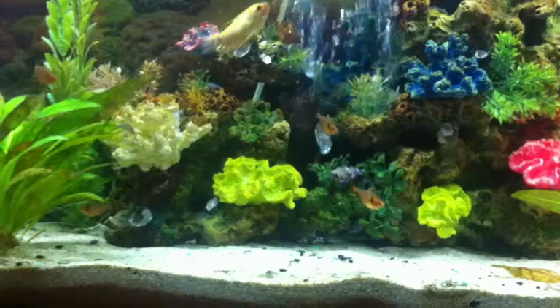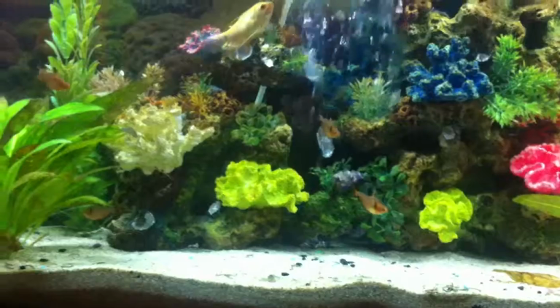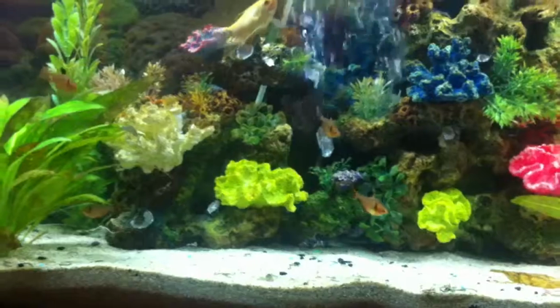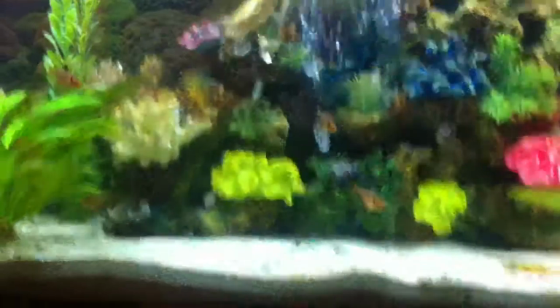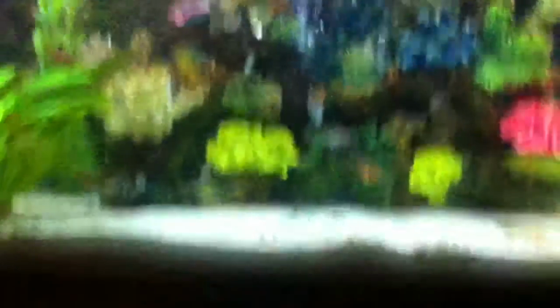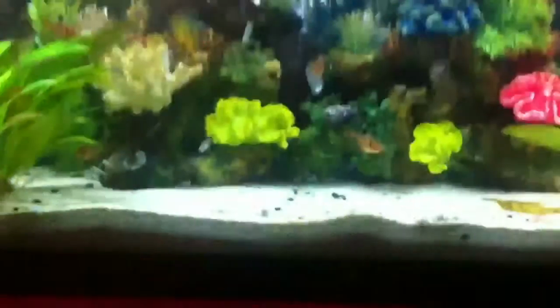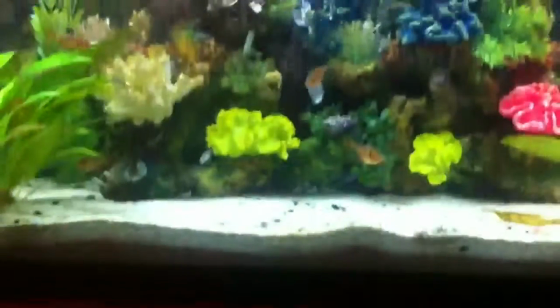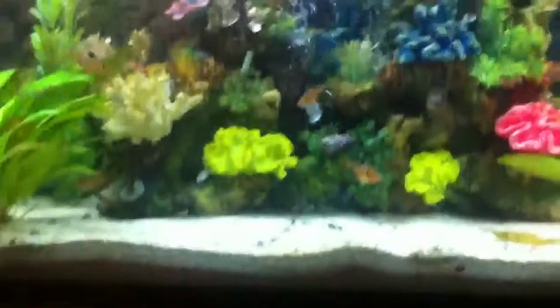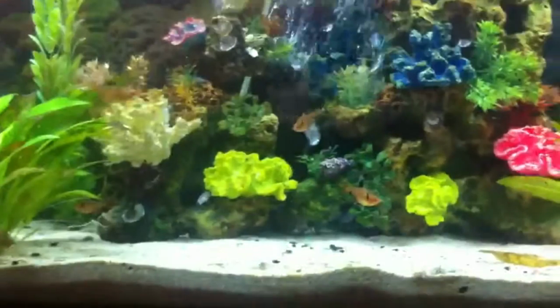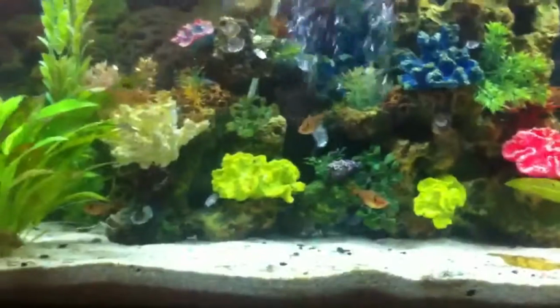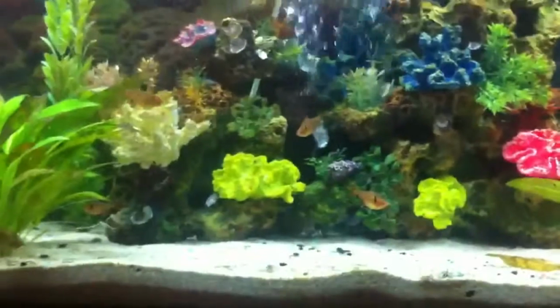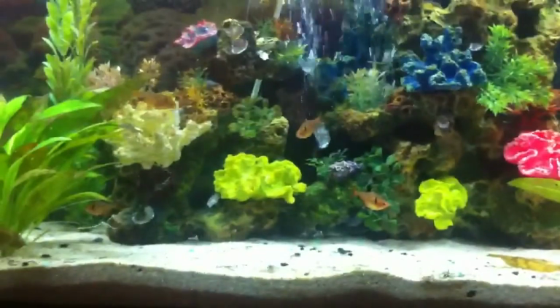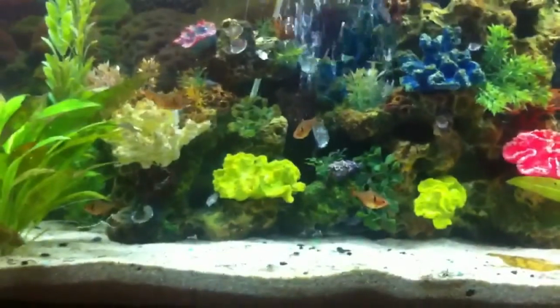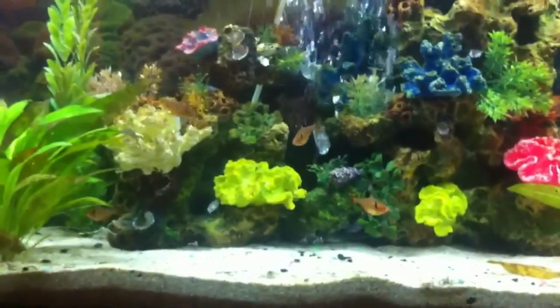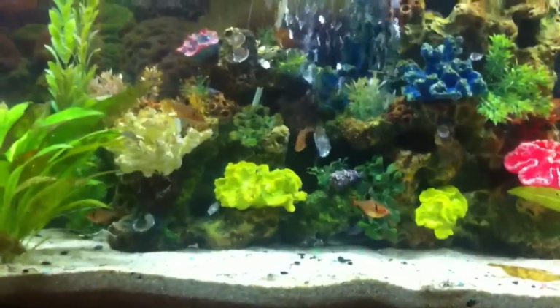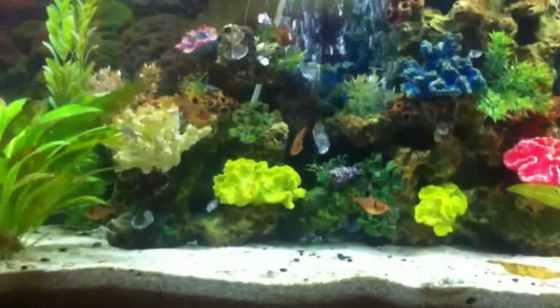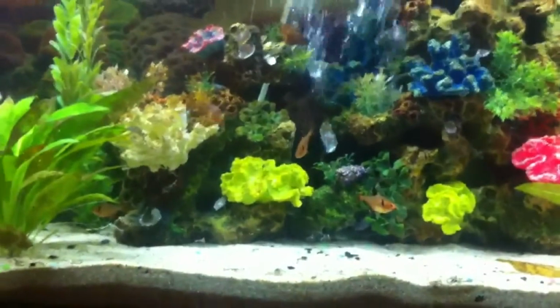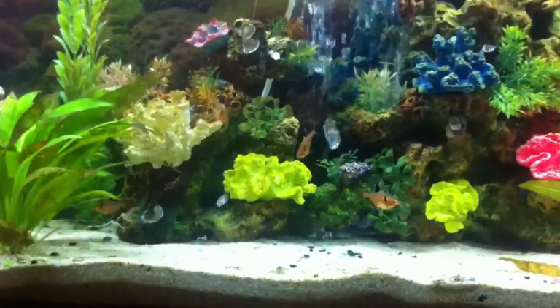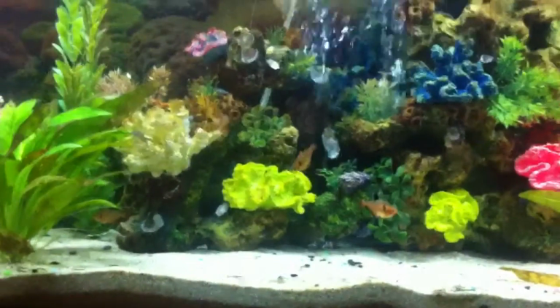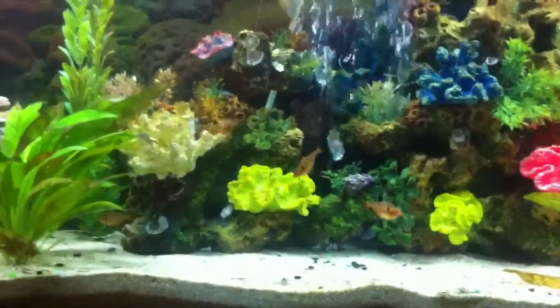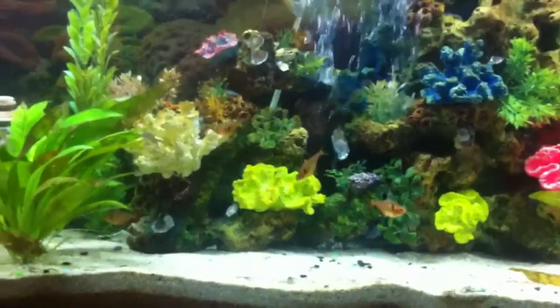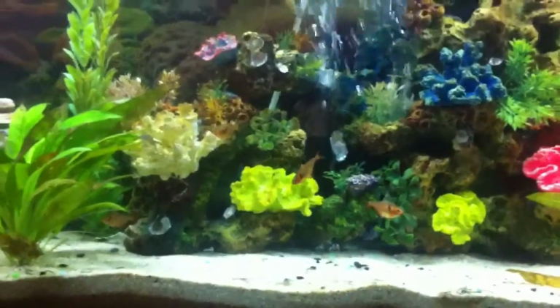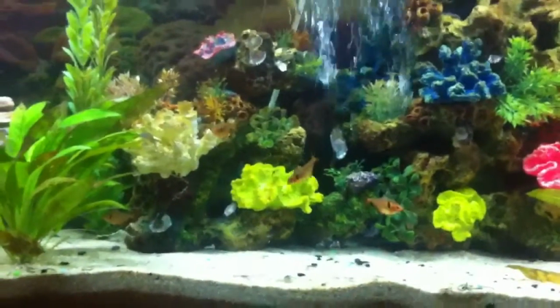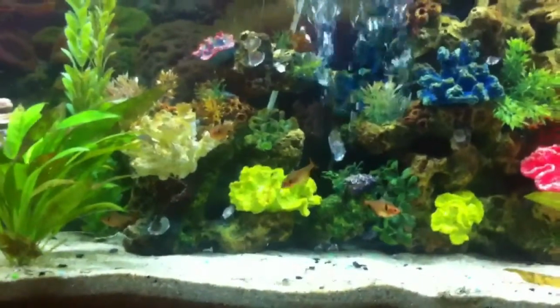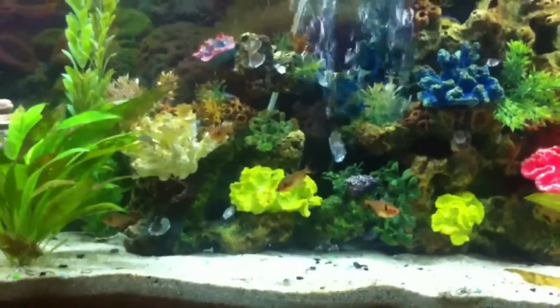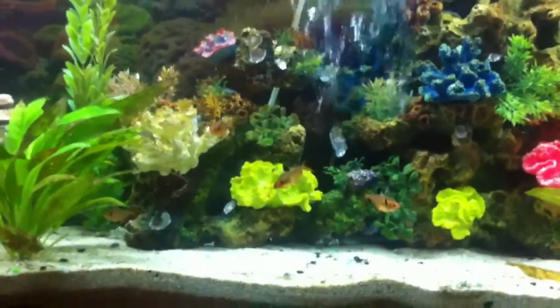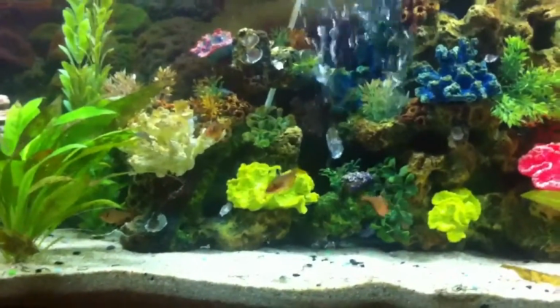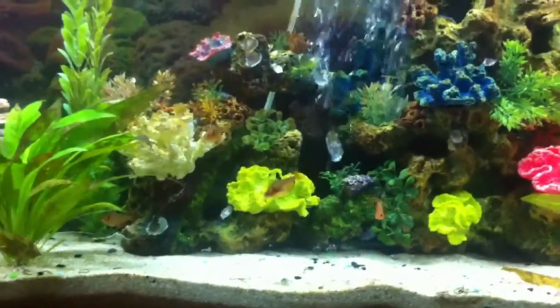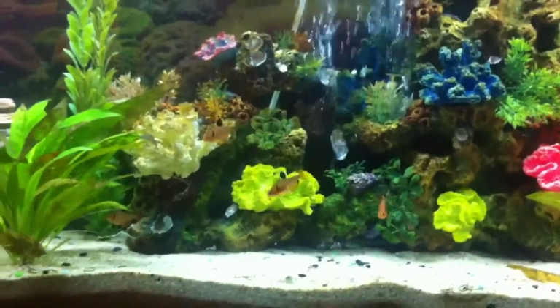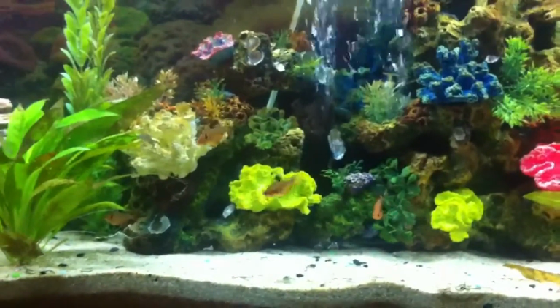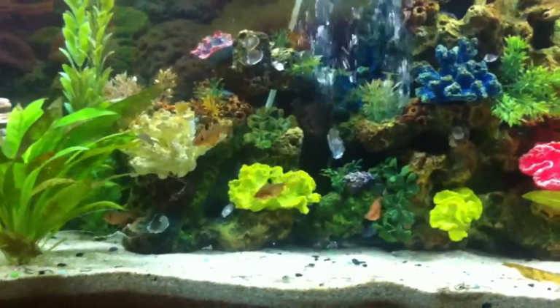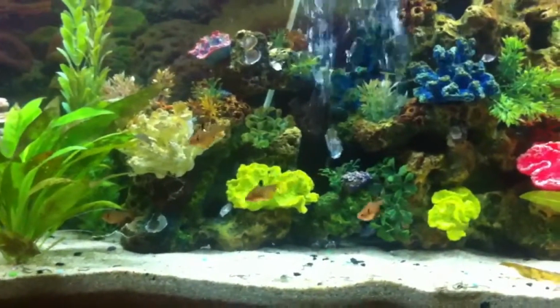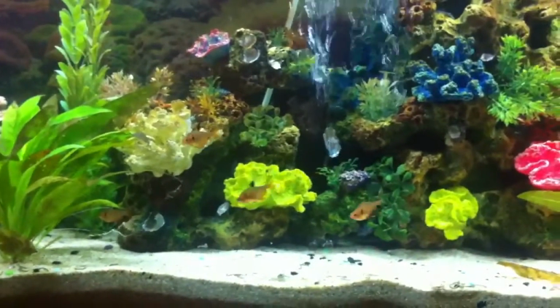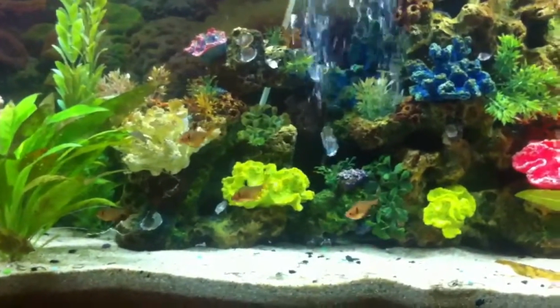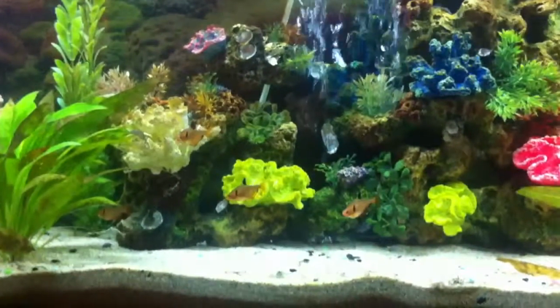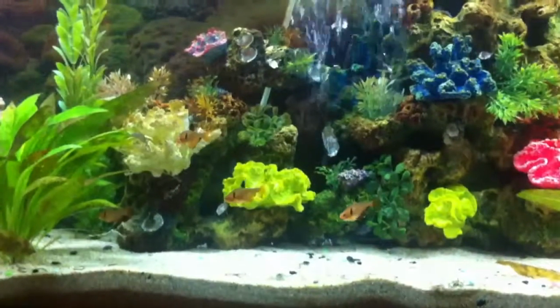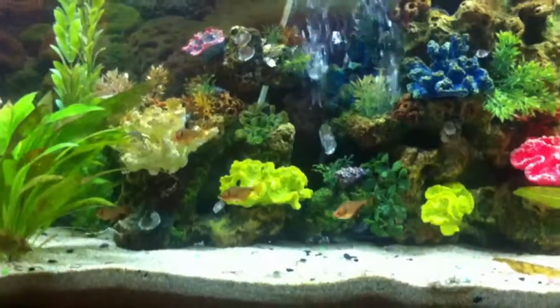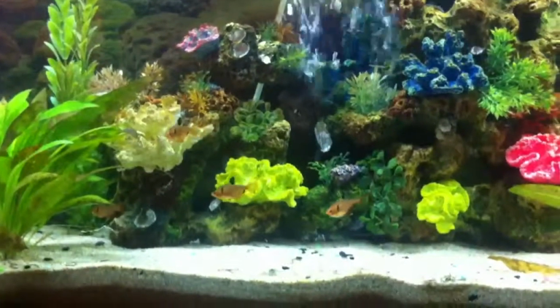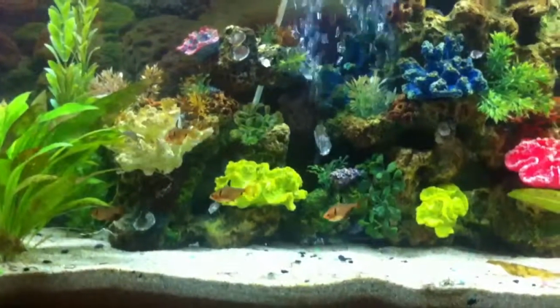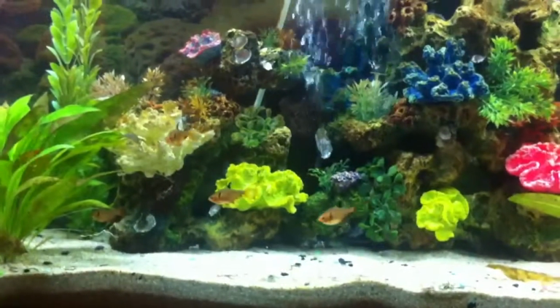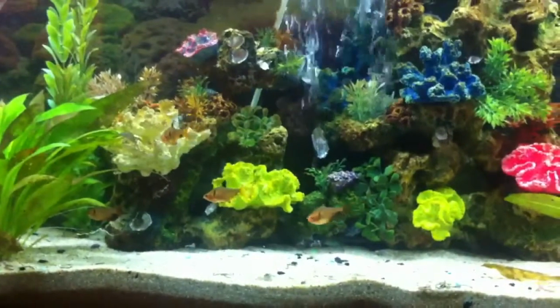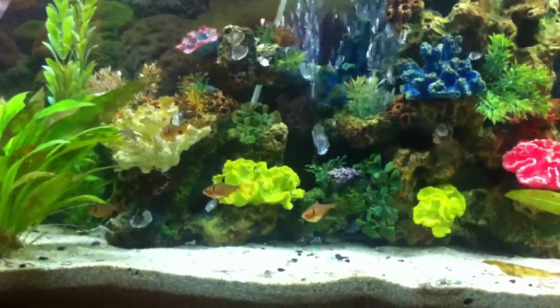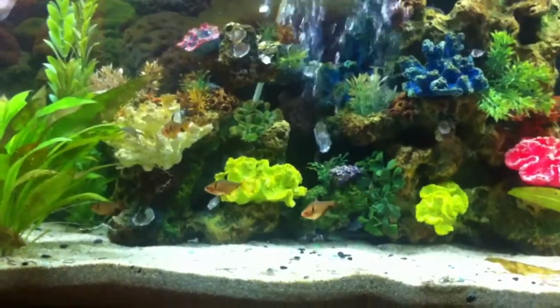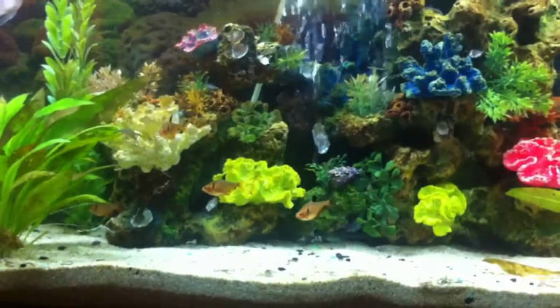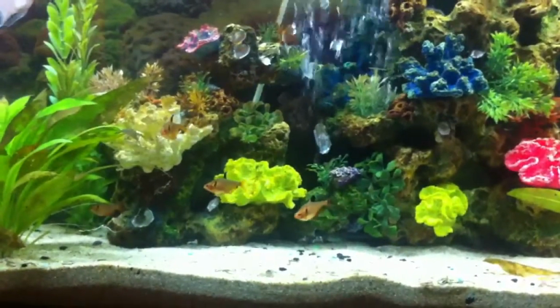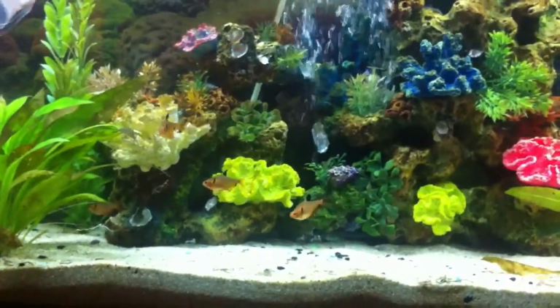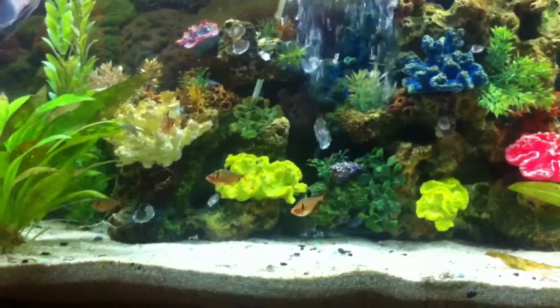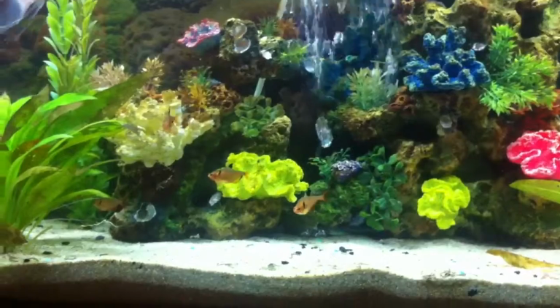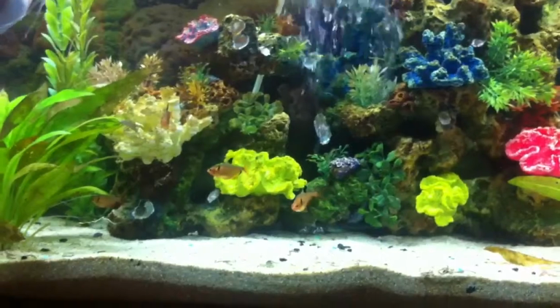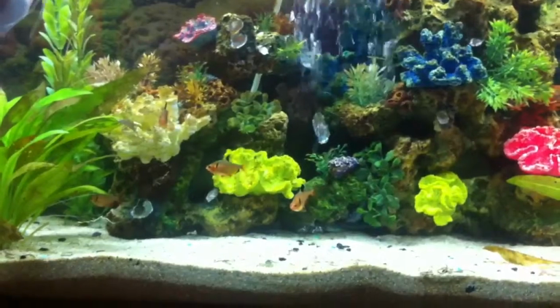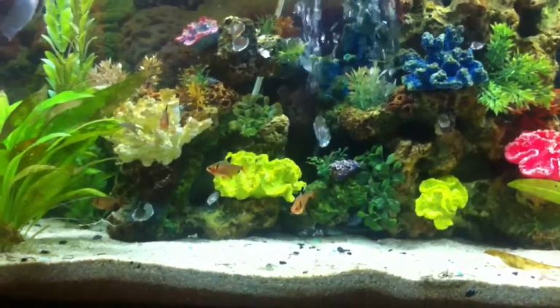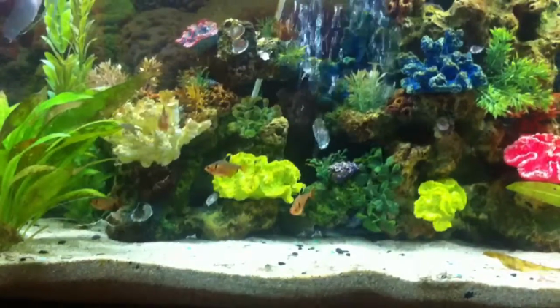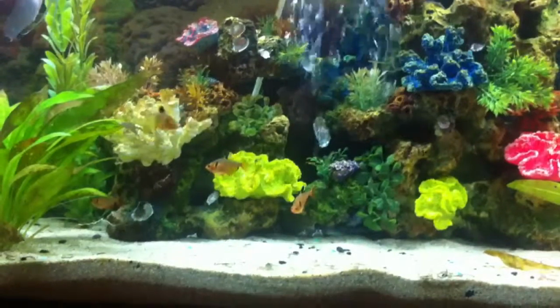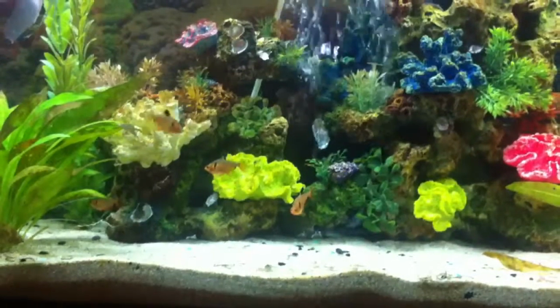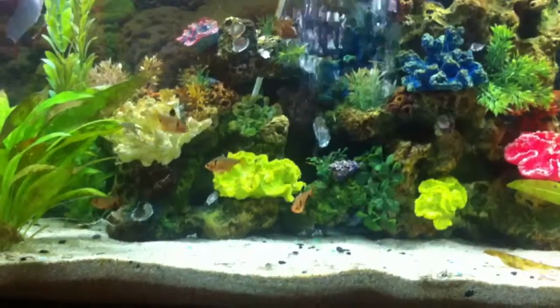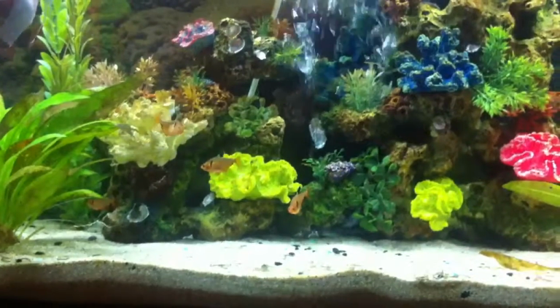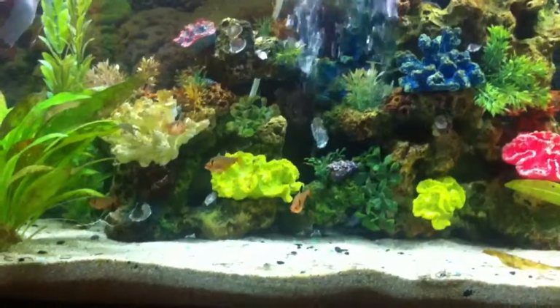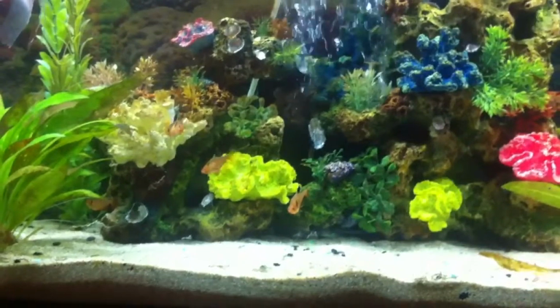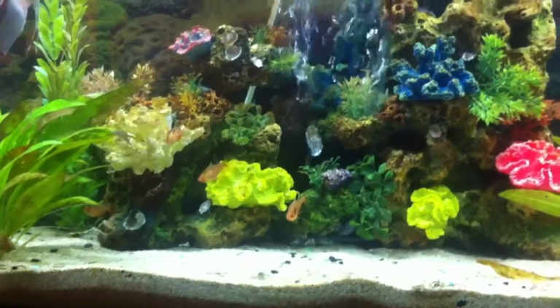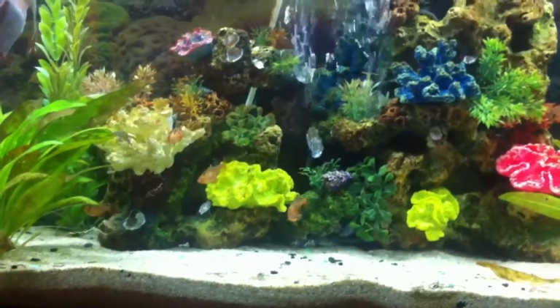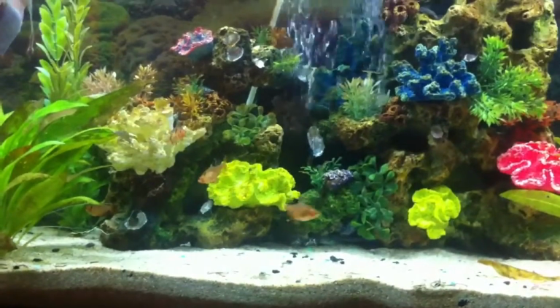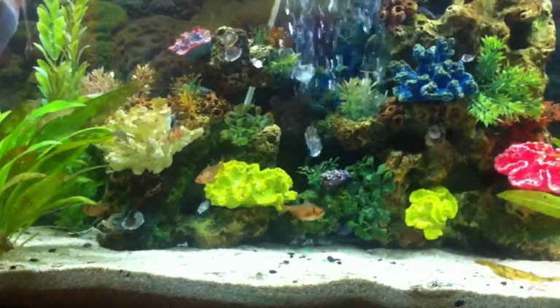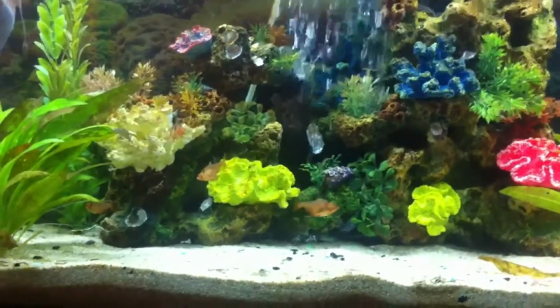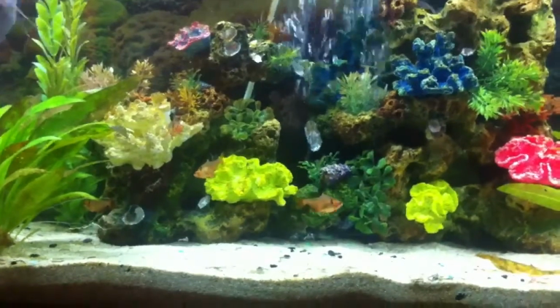Hey everybody, it's Joy. Aquavlog number 22, 23, something like that.